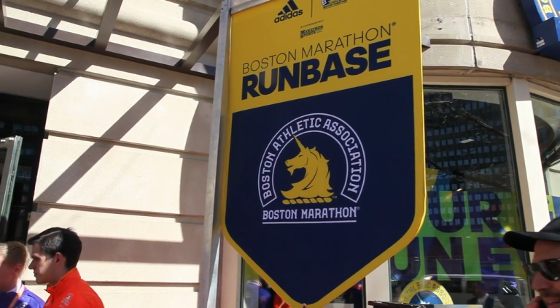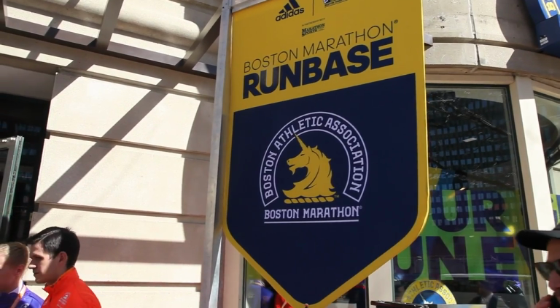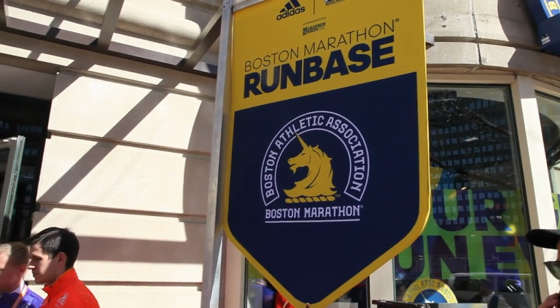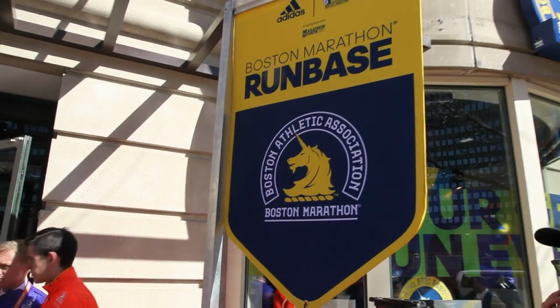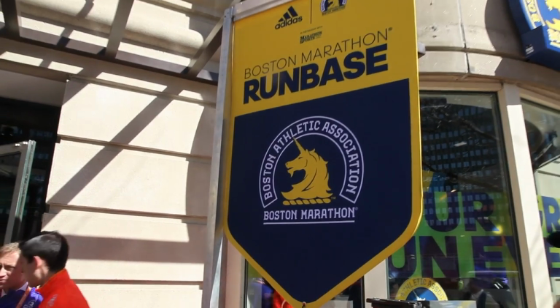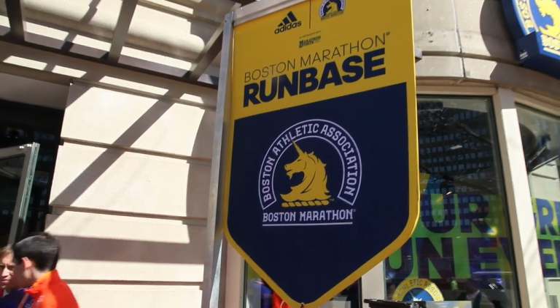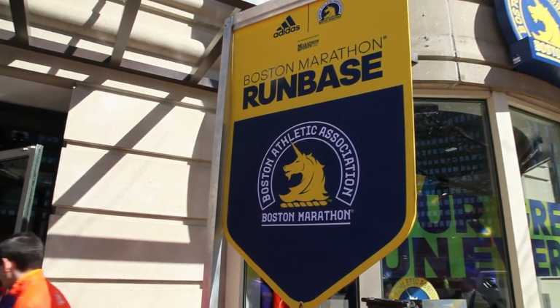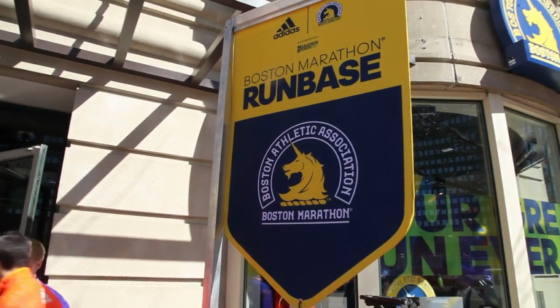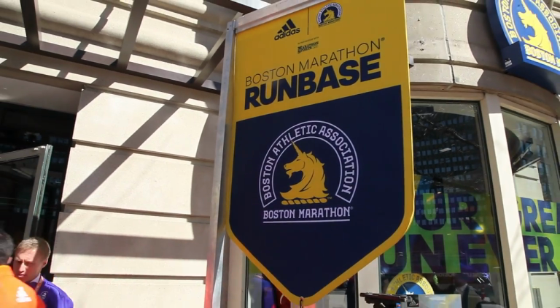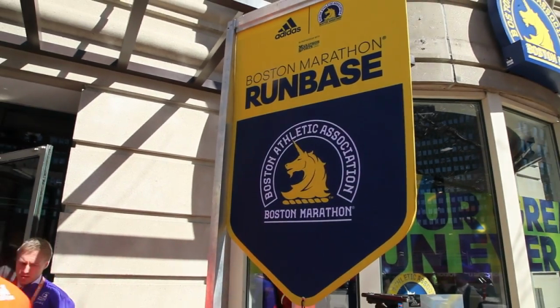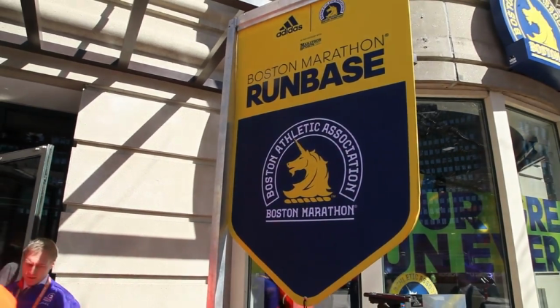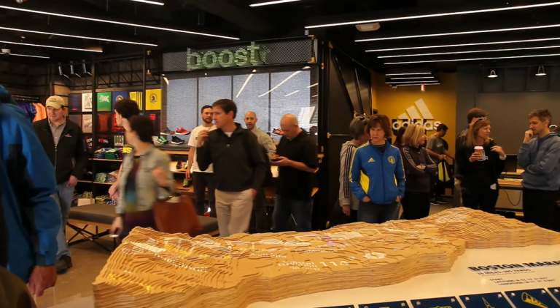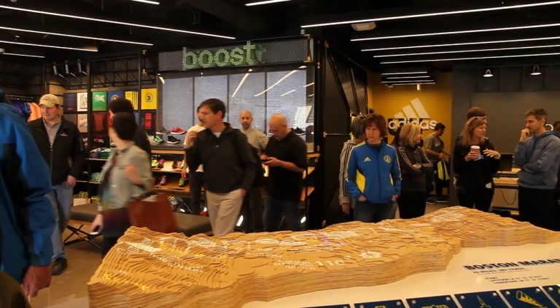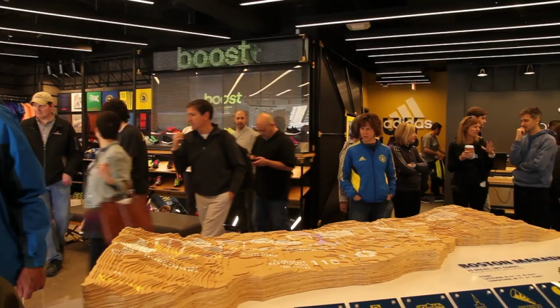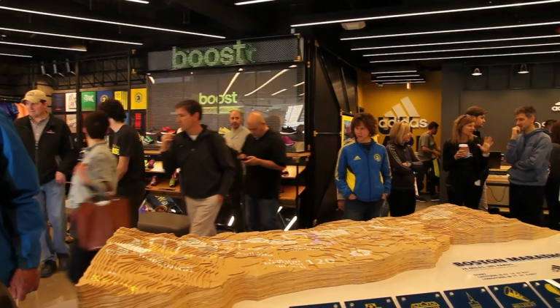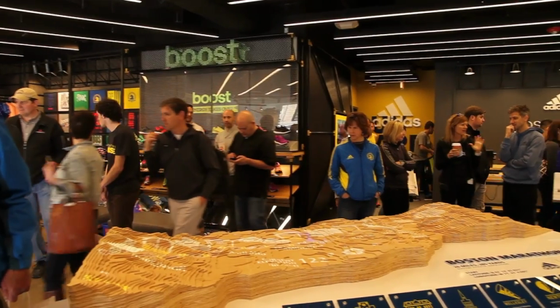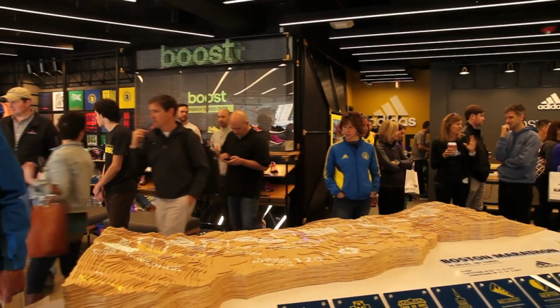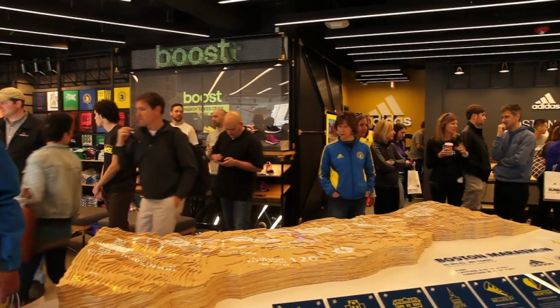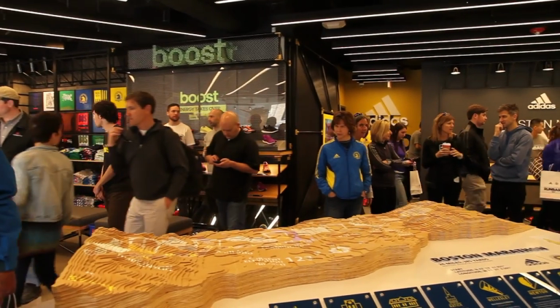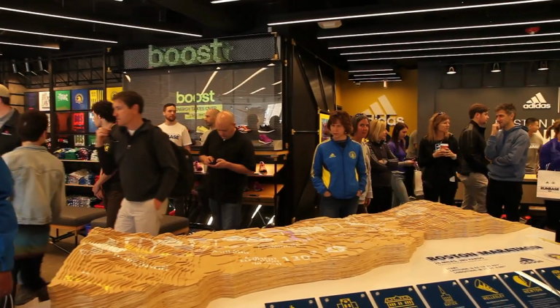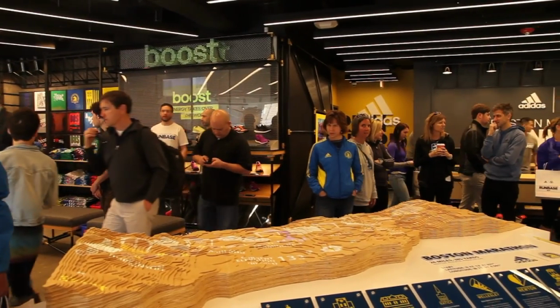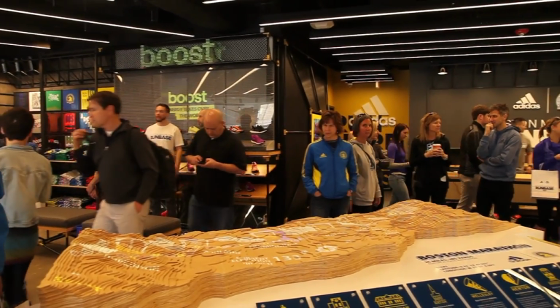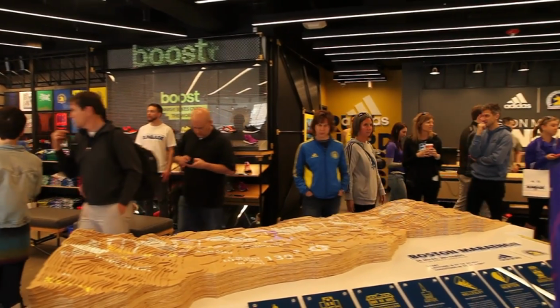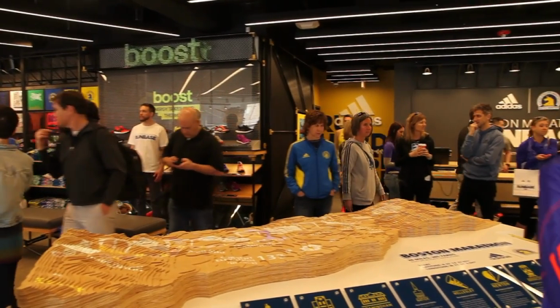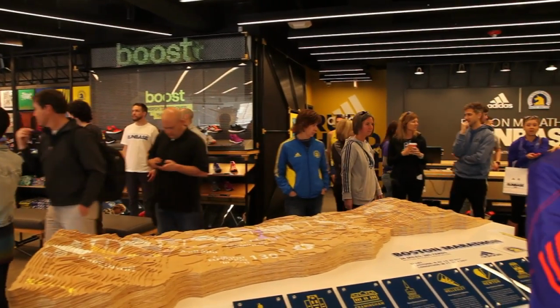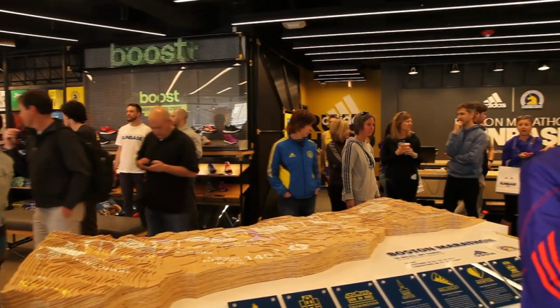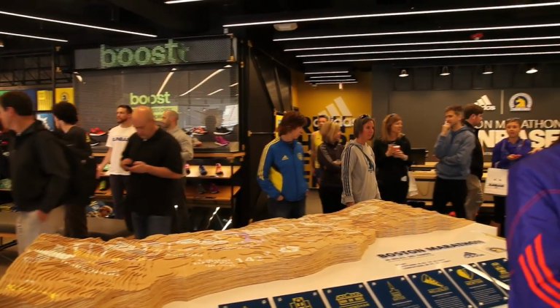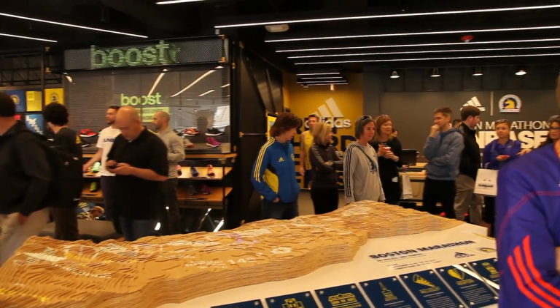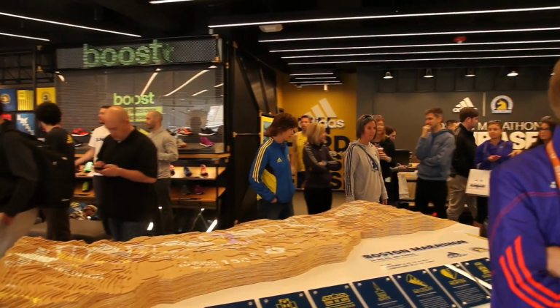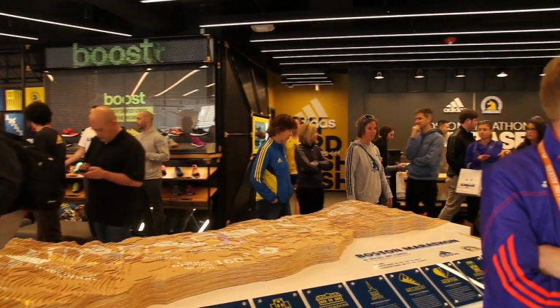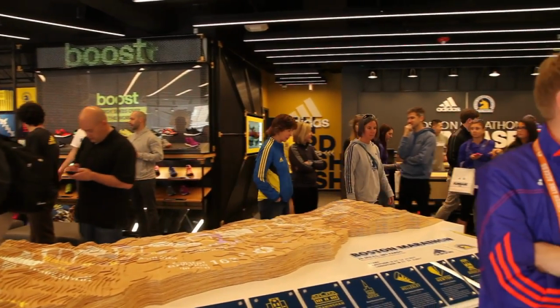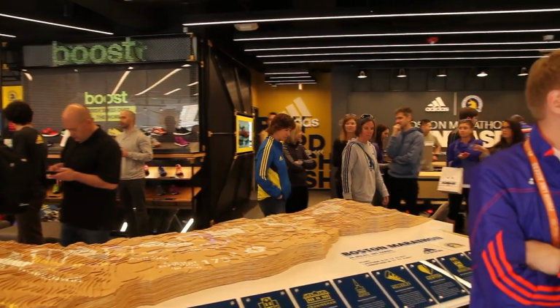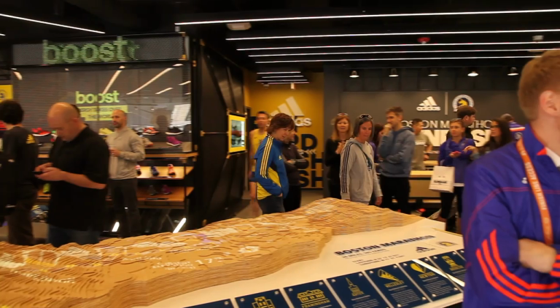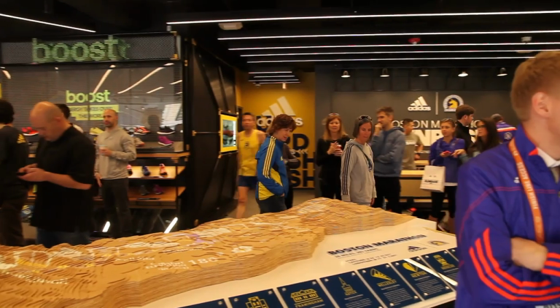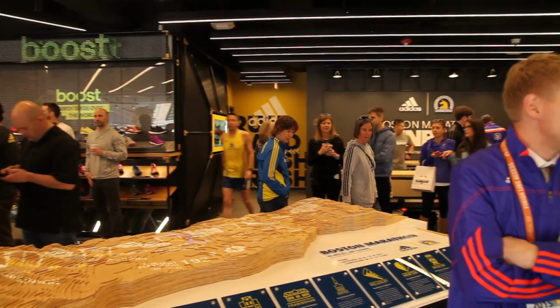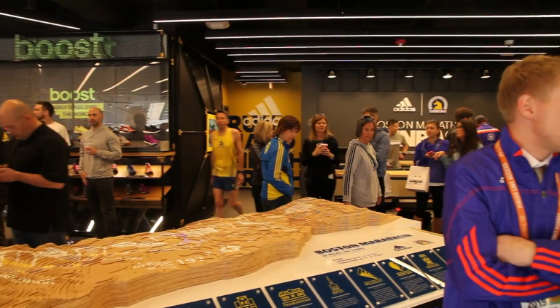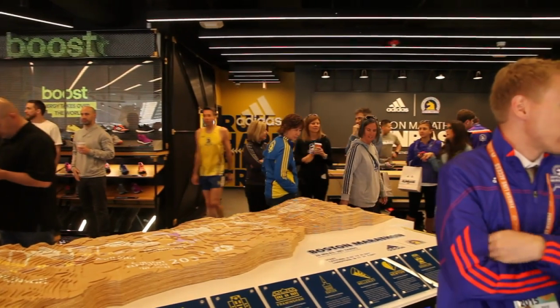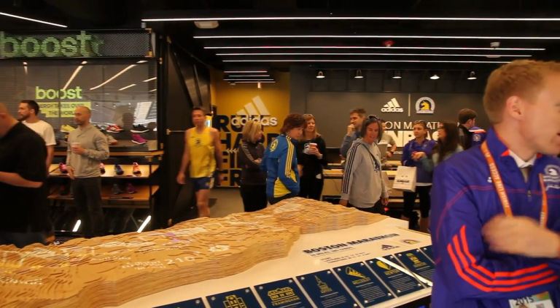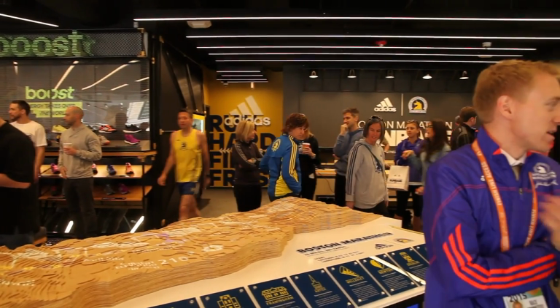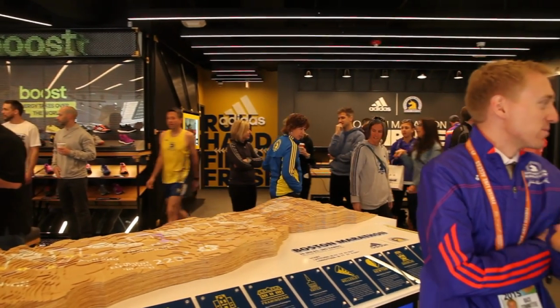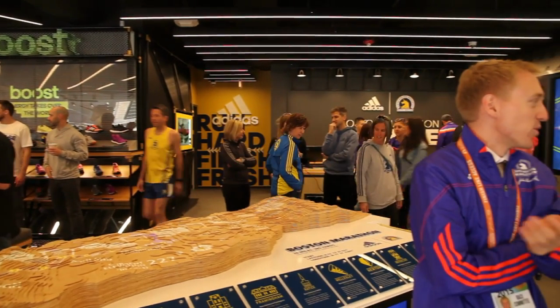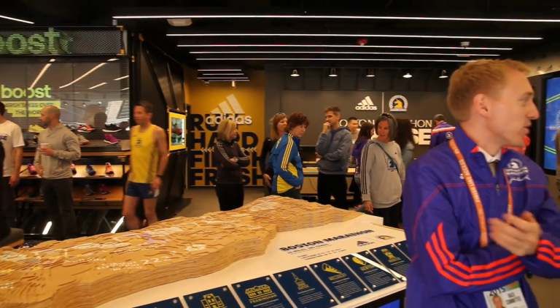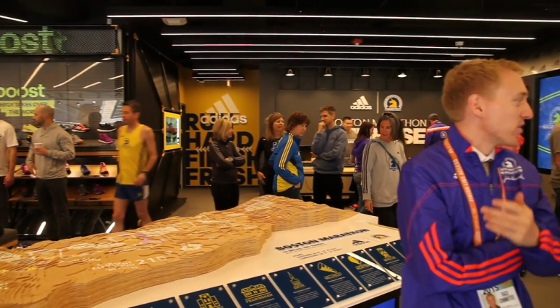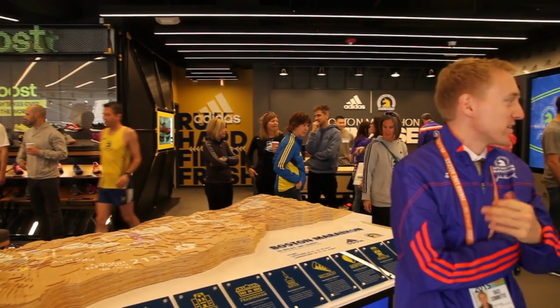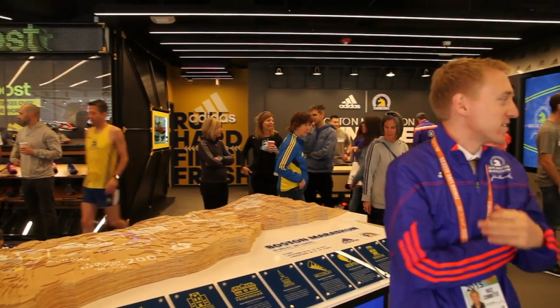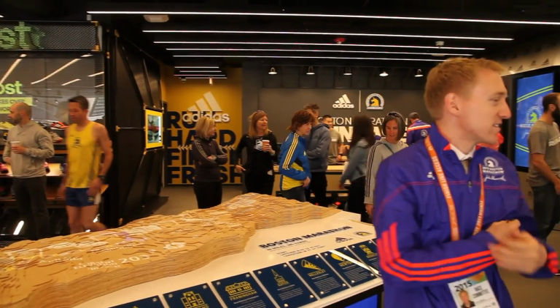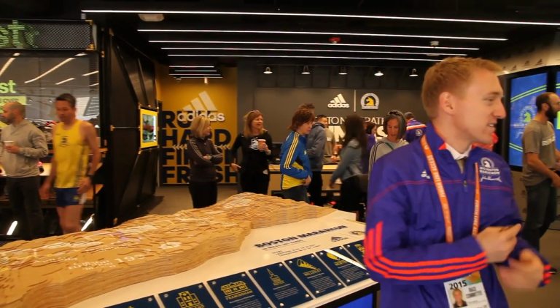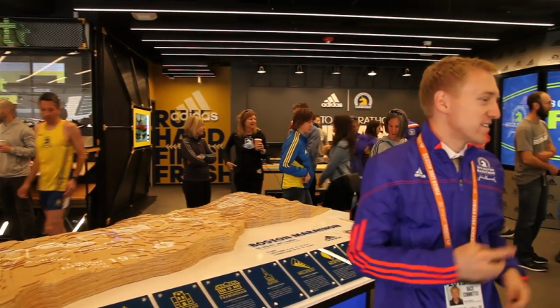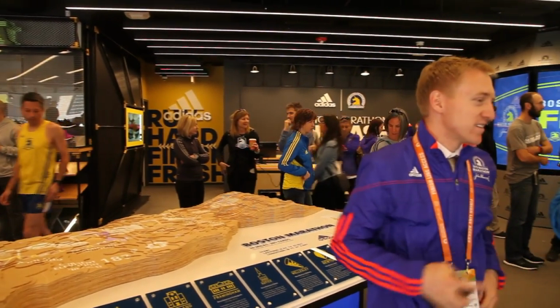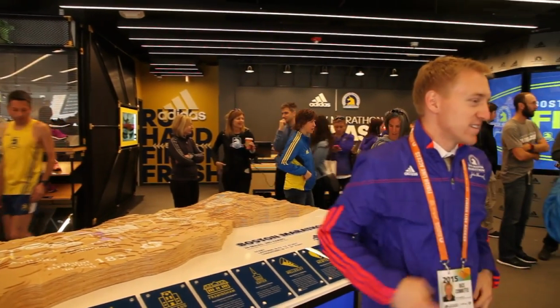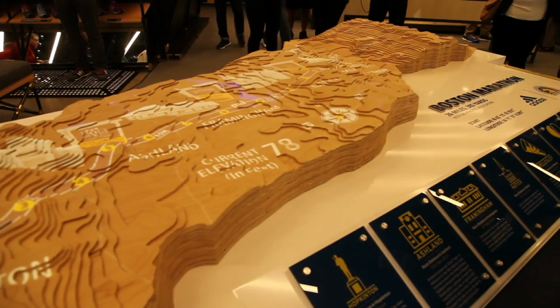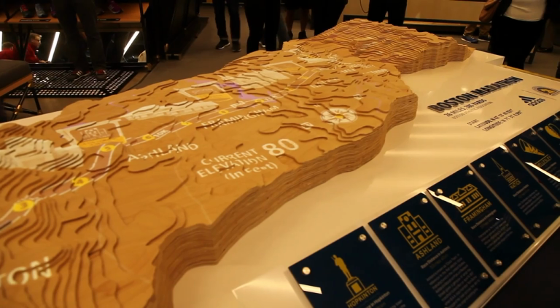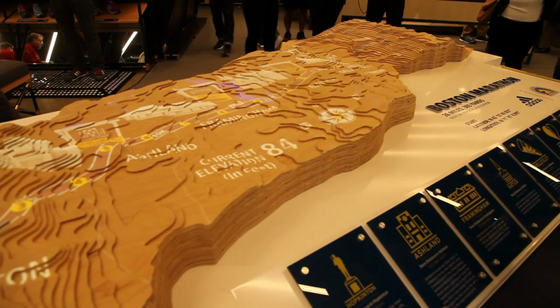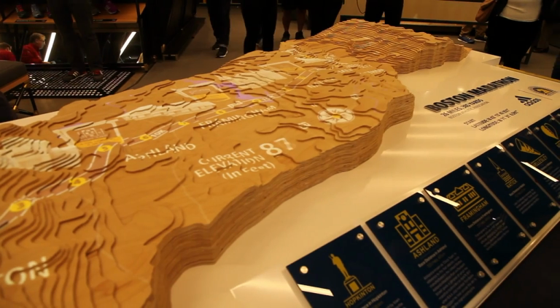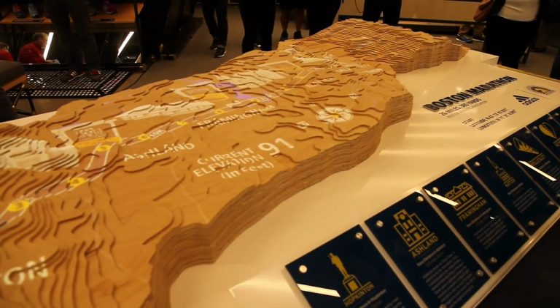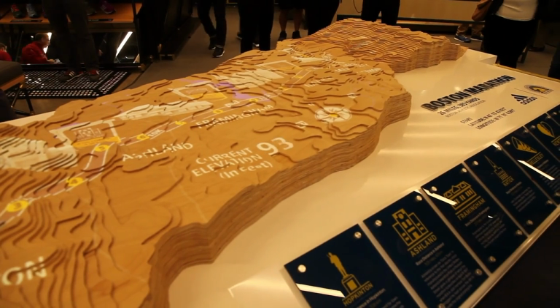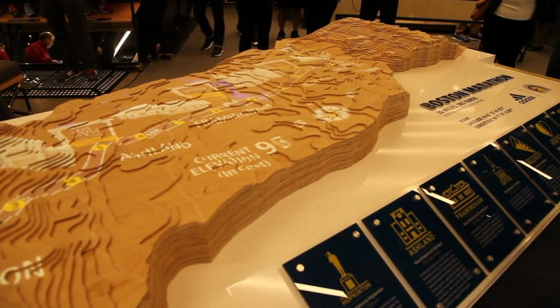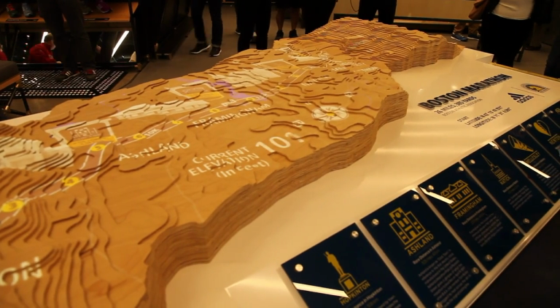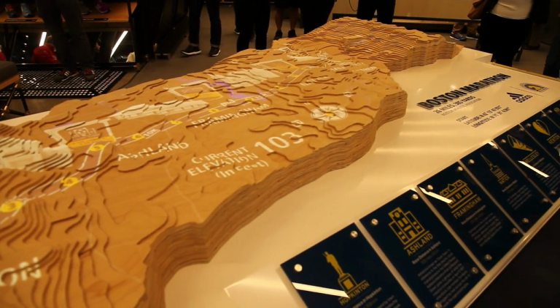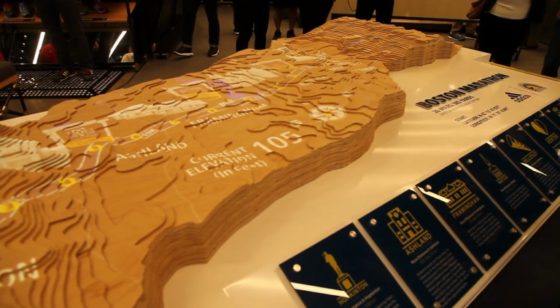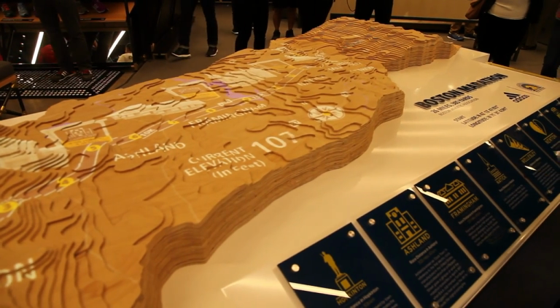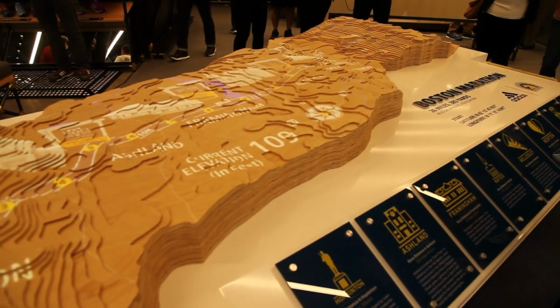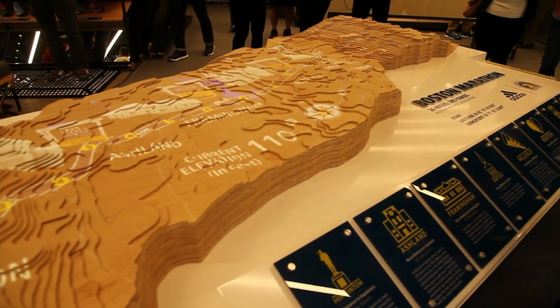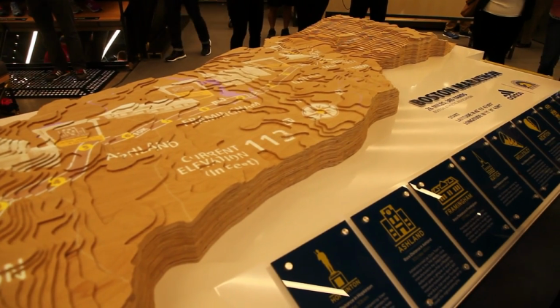It is opening today — the Boston Marathon Run Base on Boylston Street in the city of Boston, just a few steps before the finish line of the marathon.